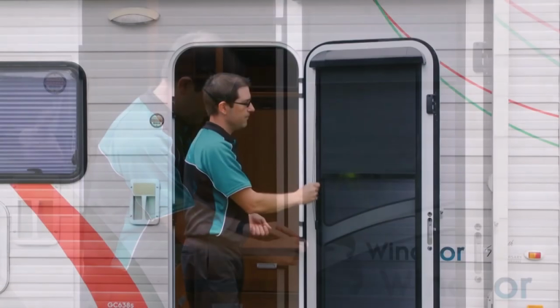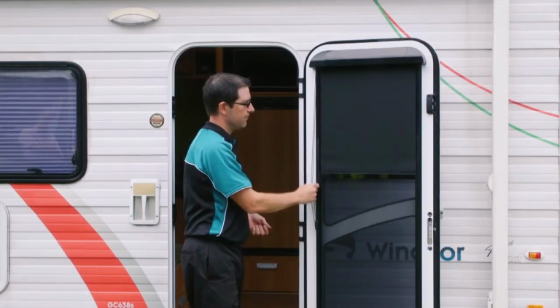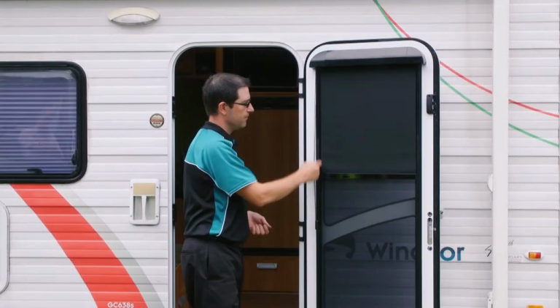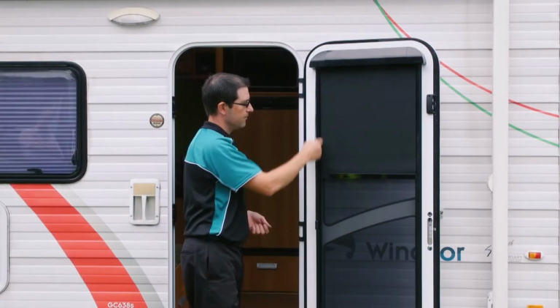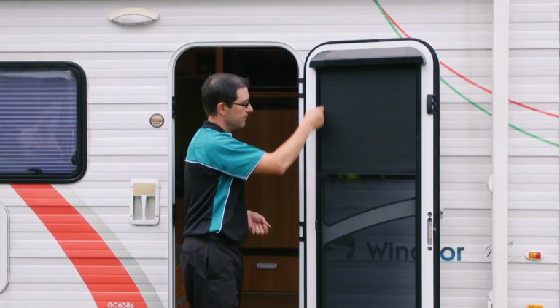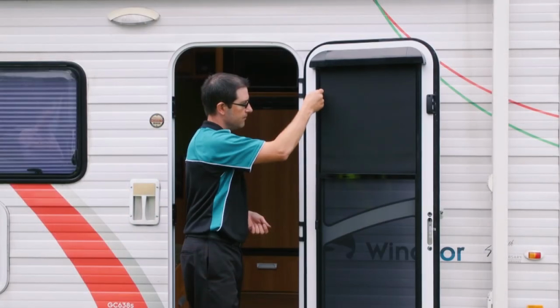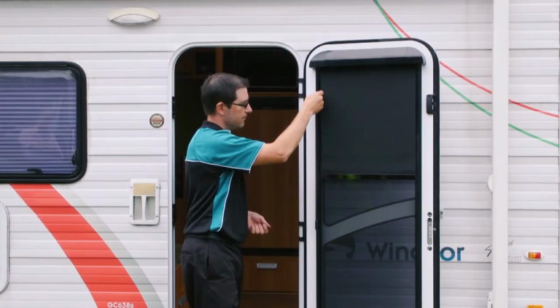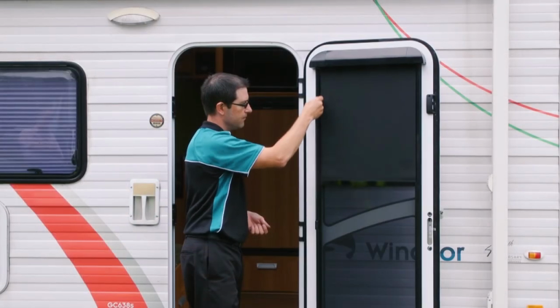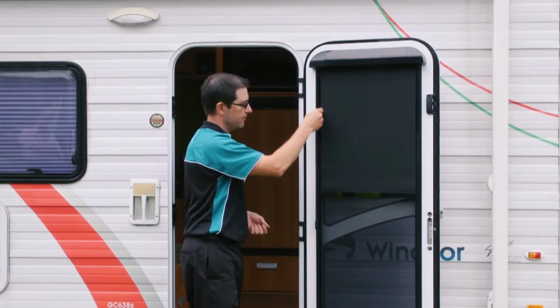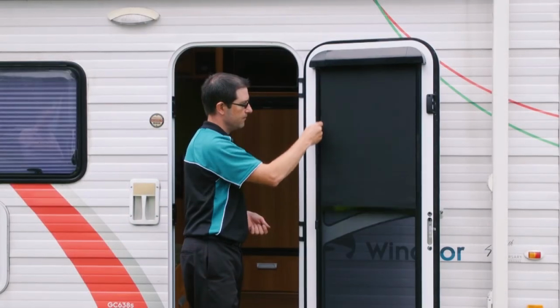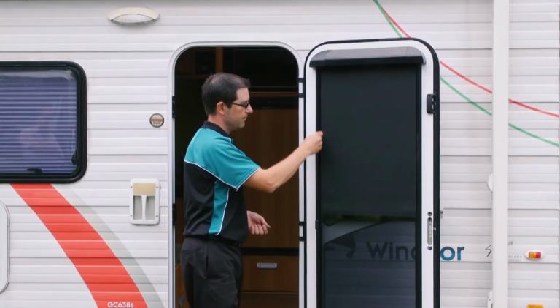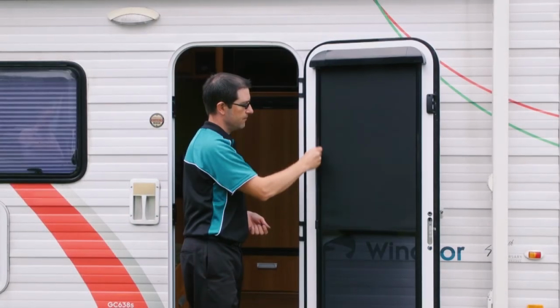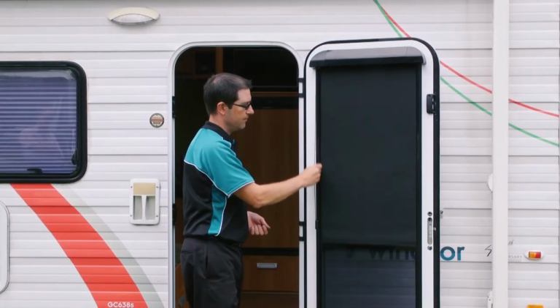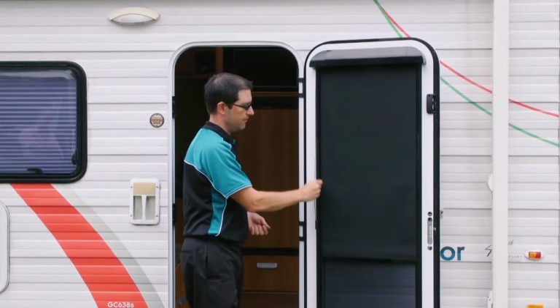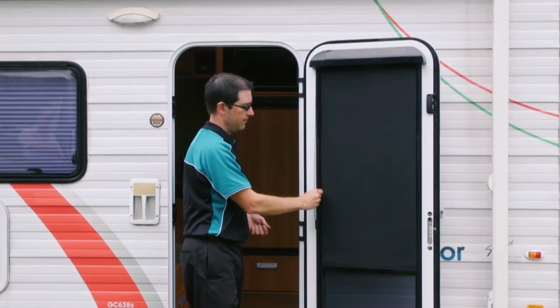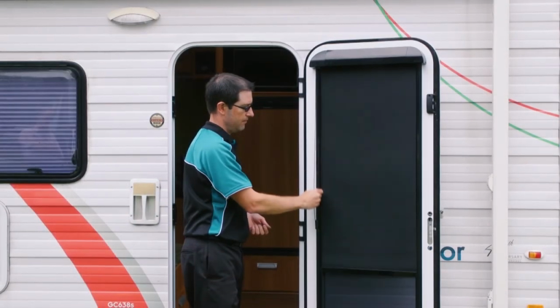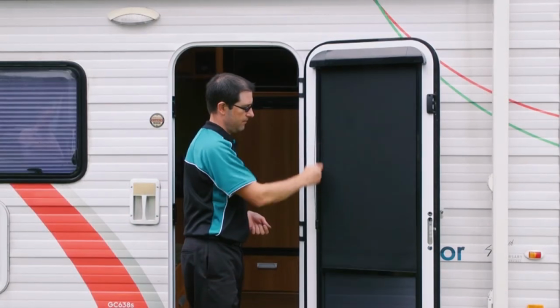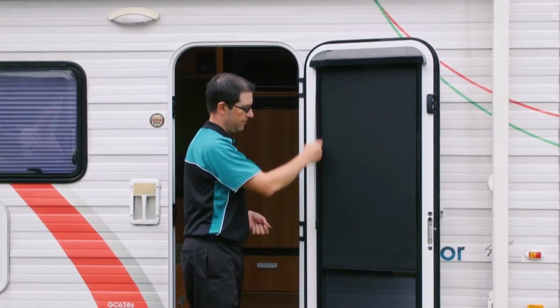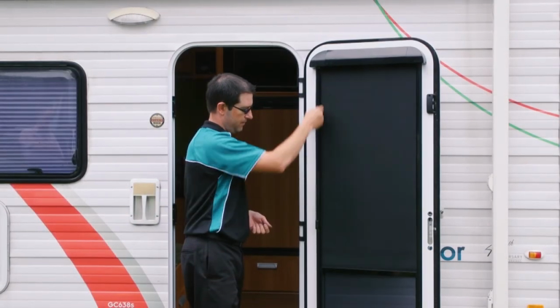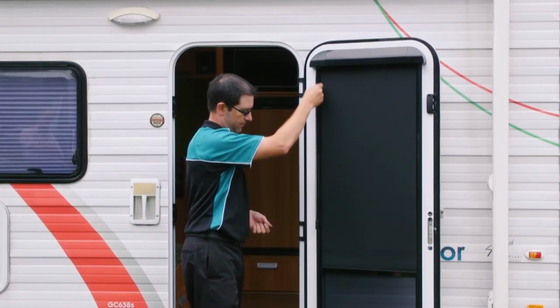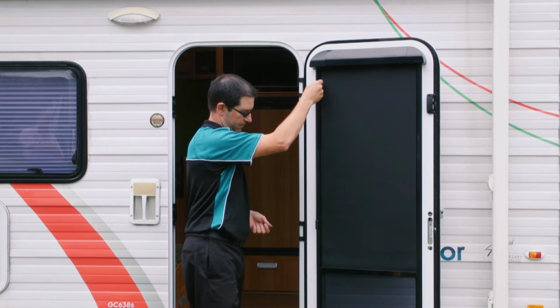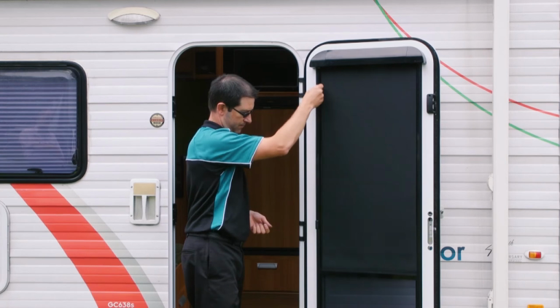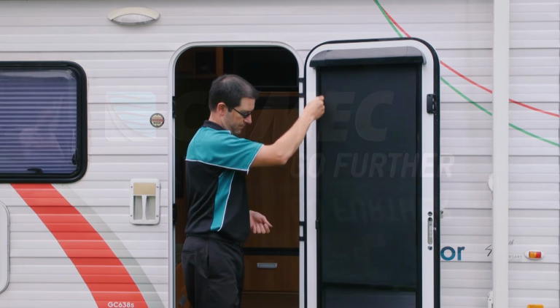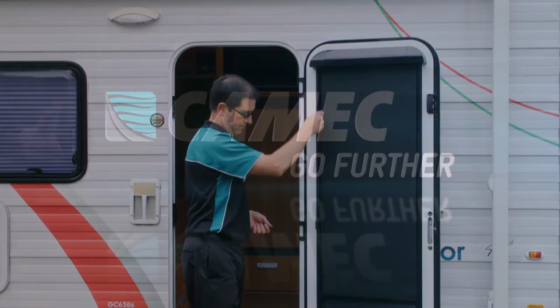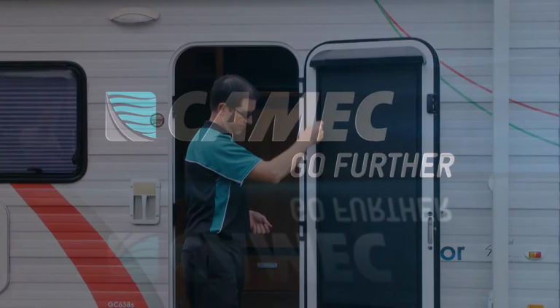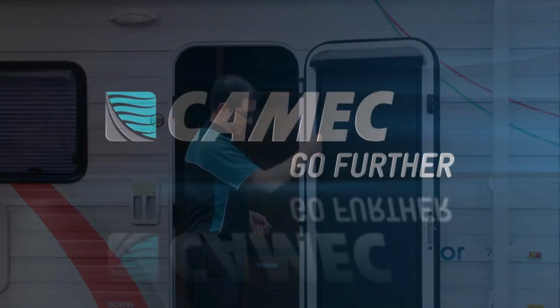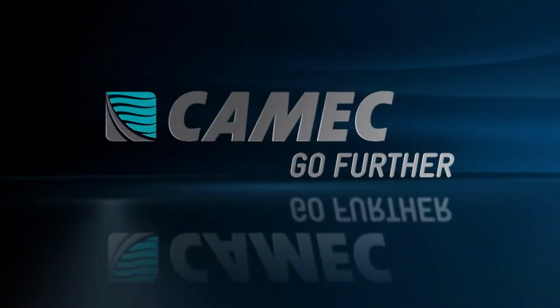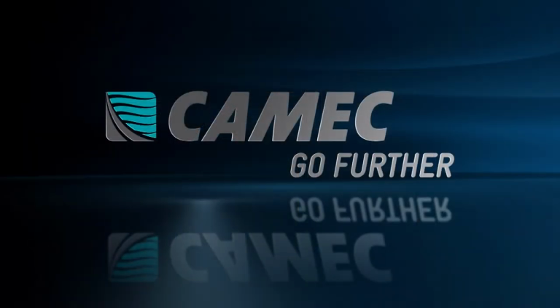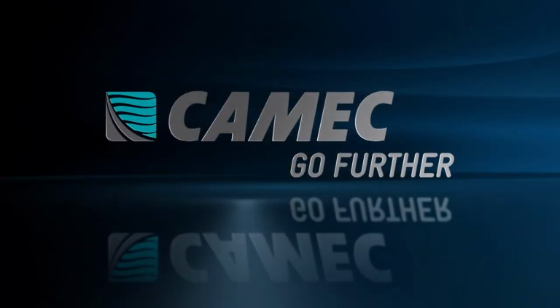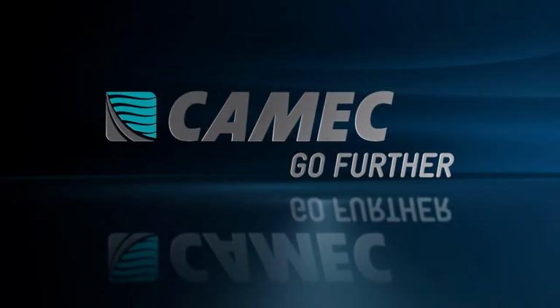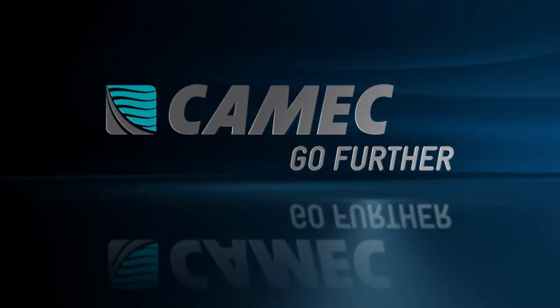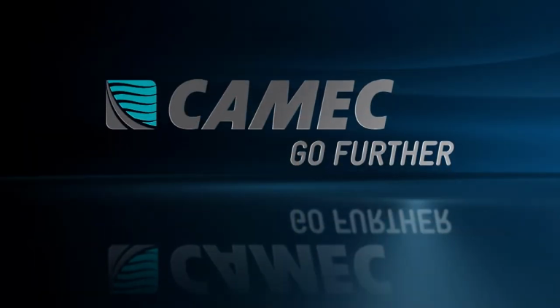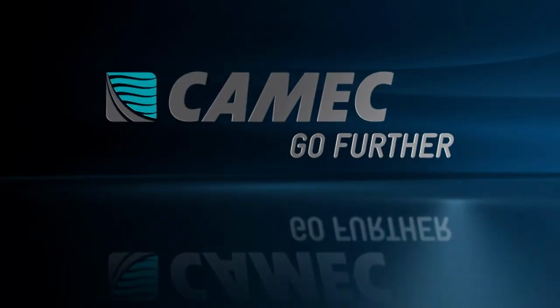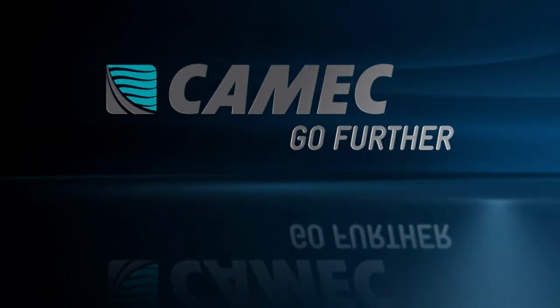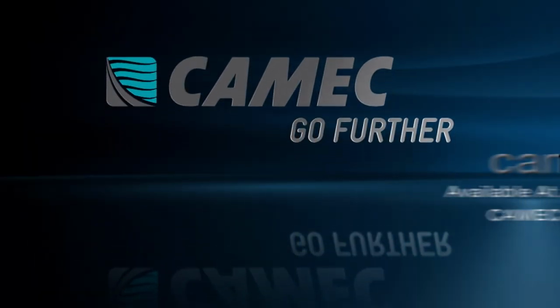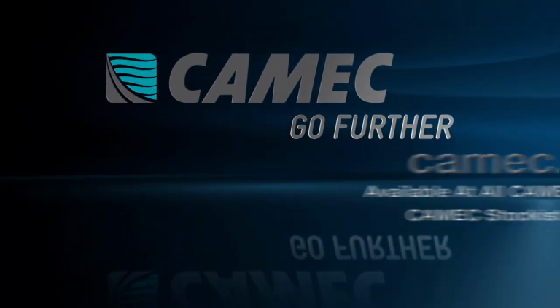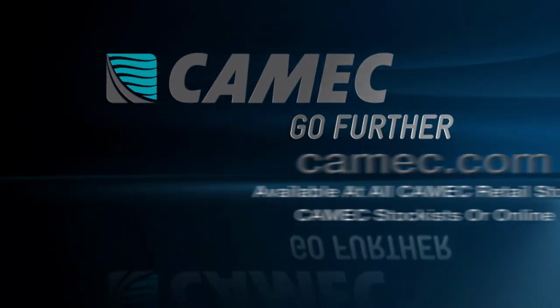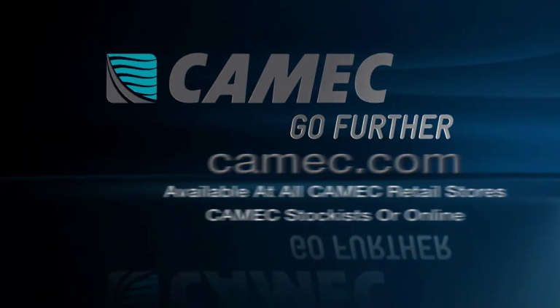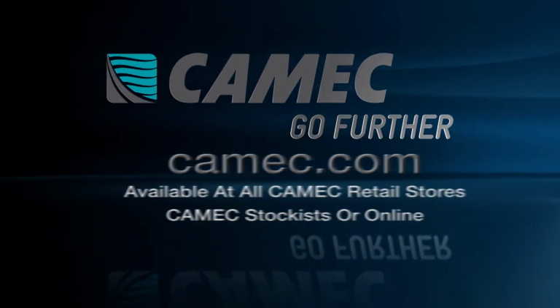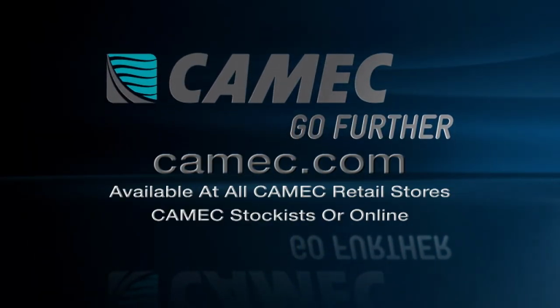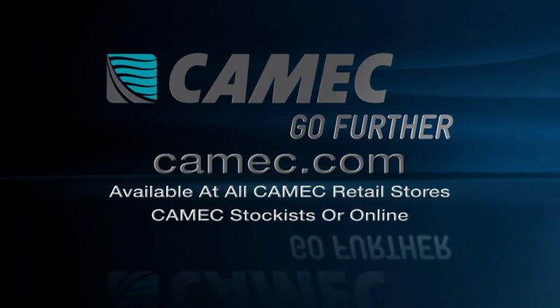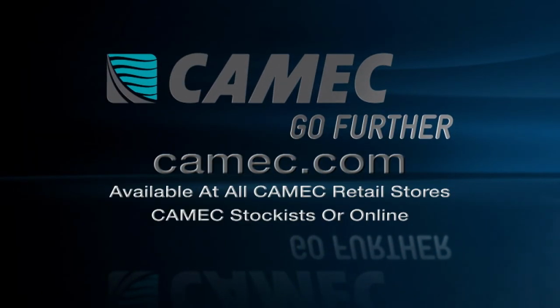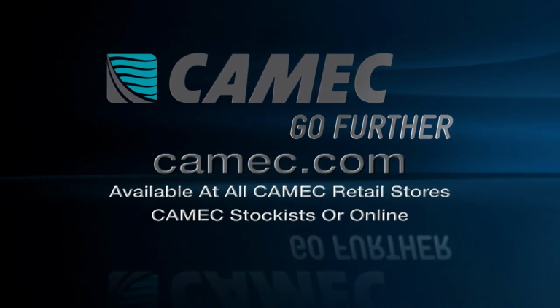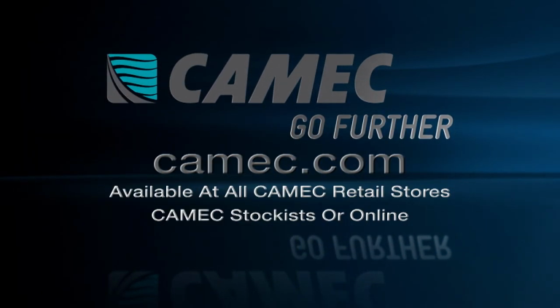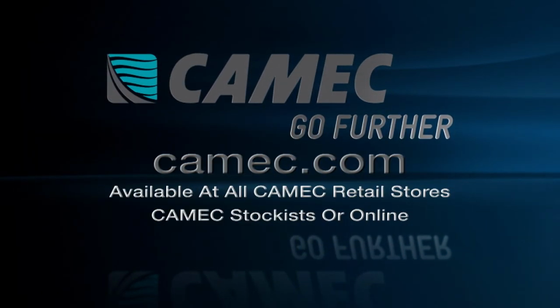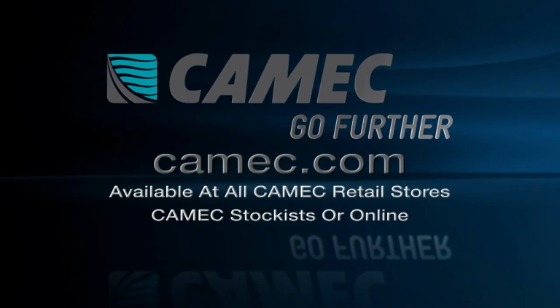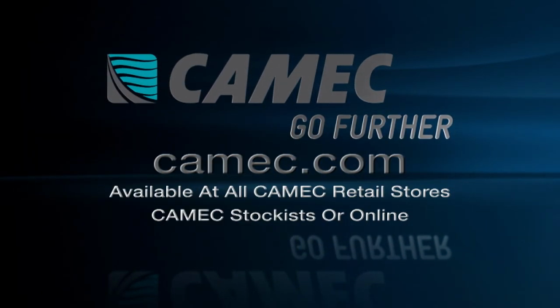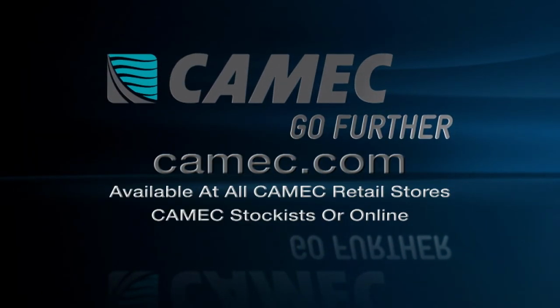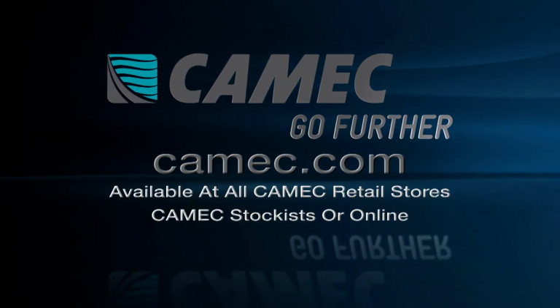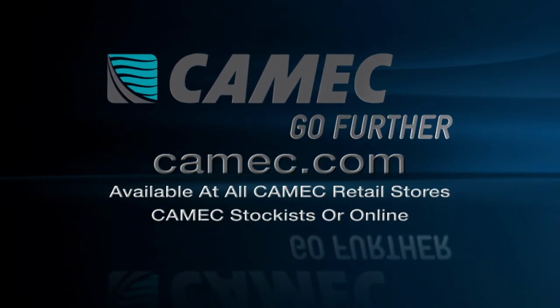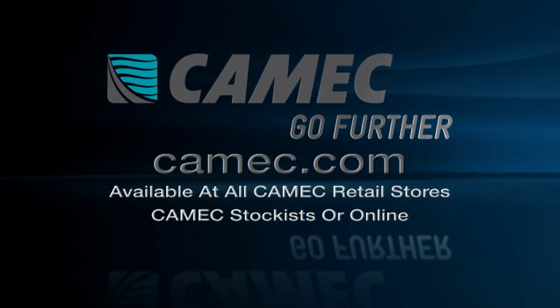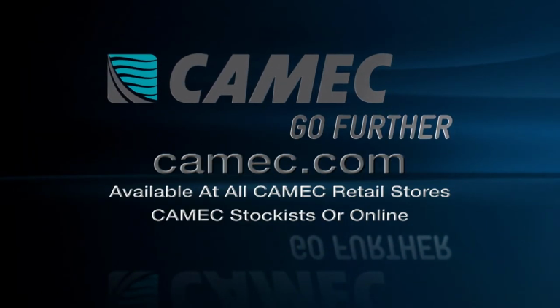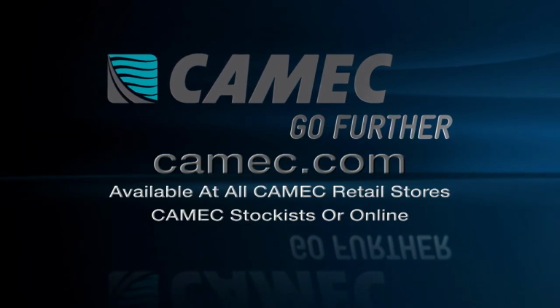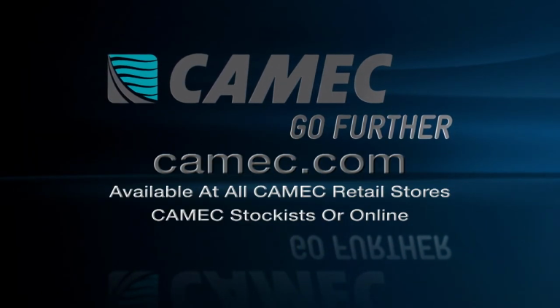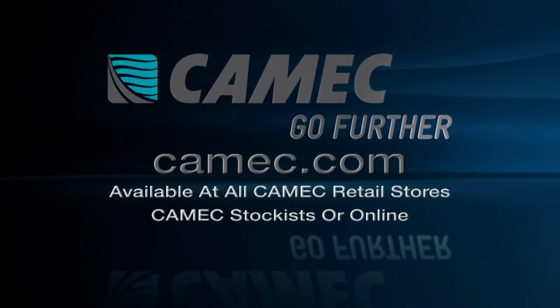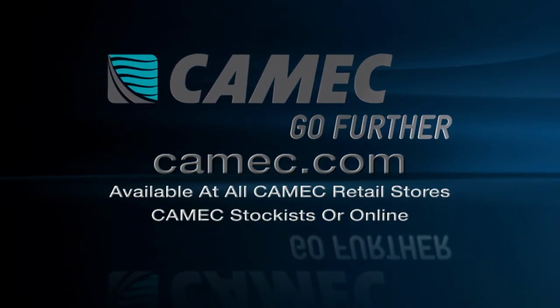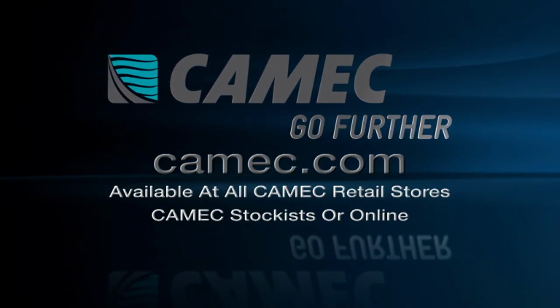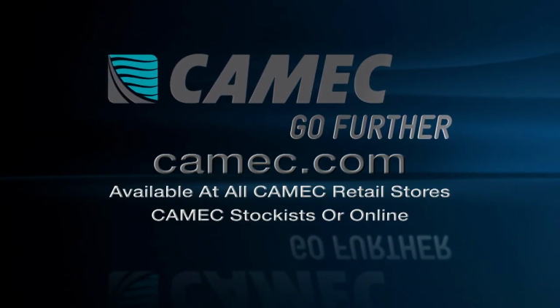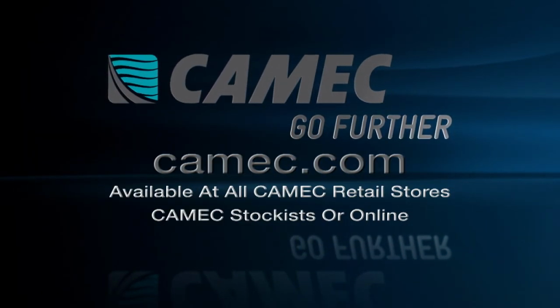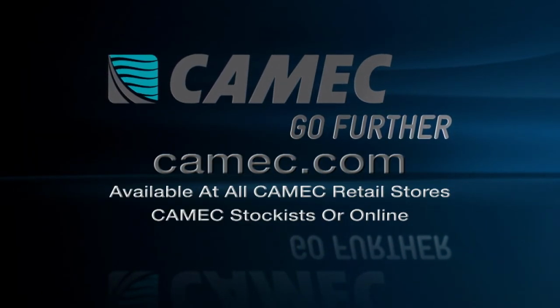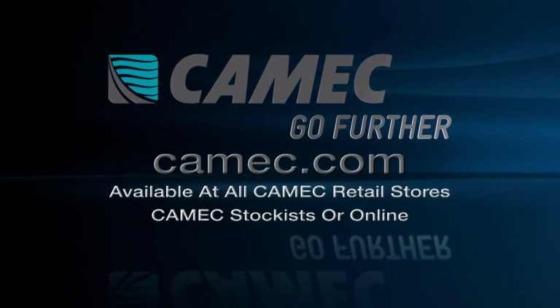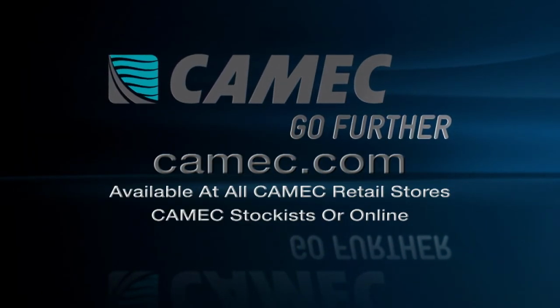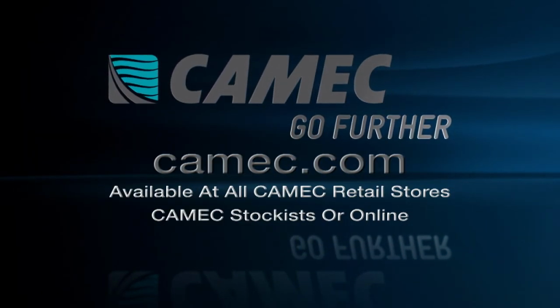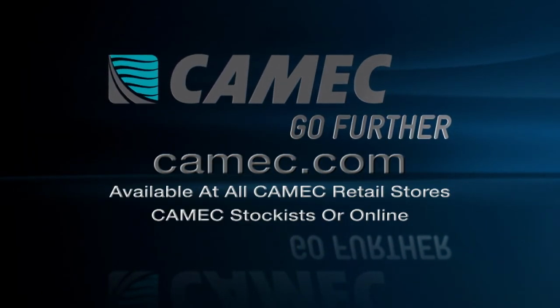Now you're ready to use your blind. To find out more about installing Kamek Premium Door Blind, visit Kamek.com.